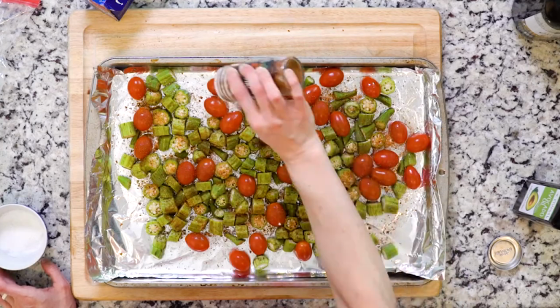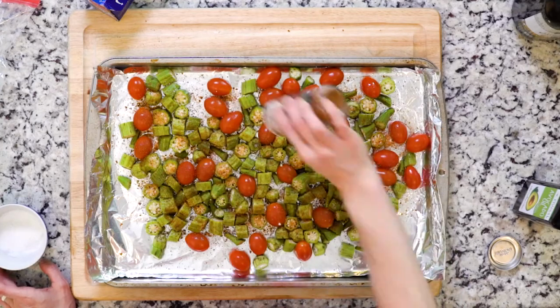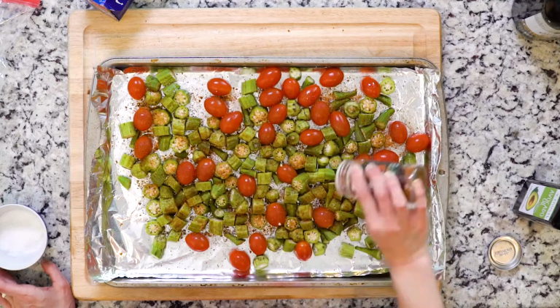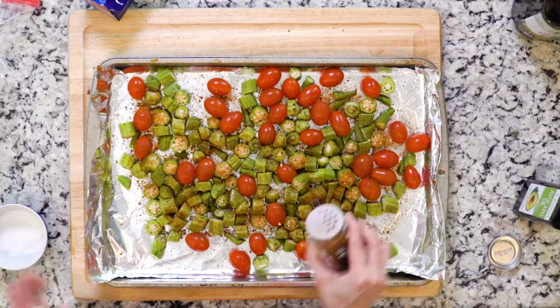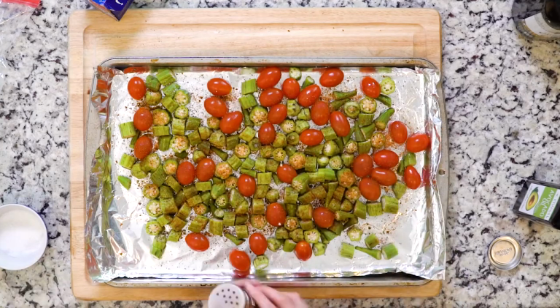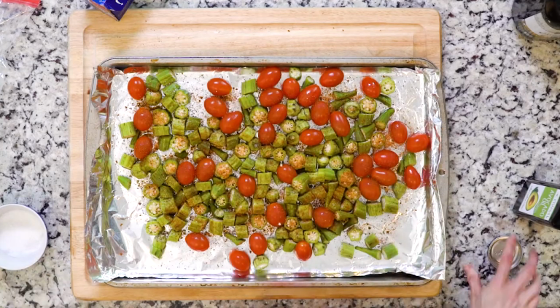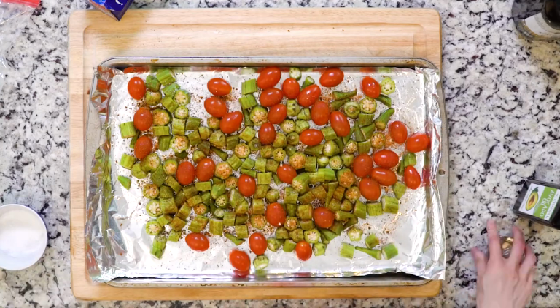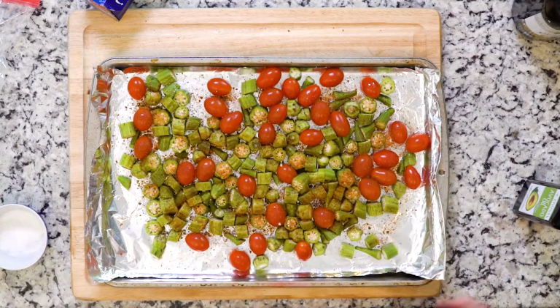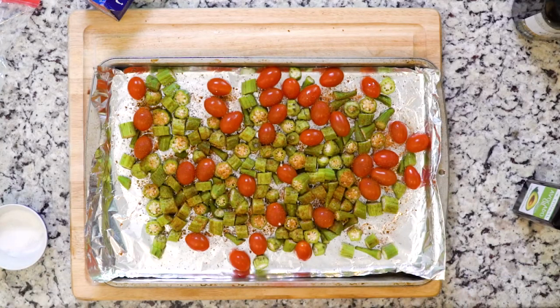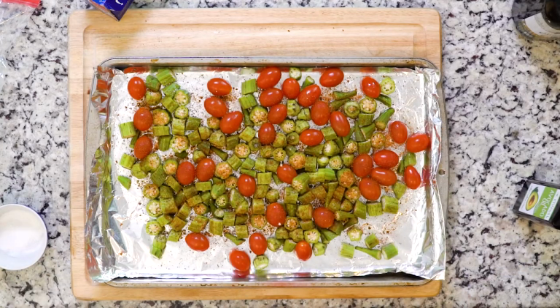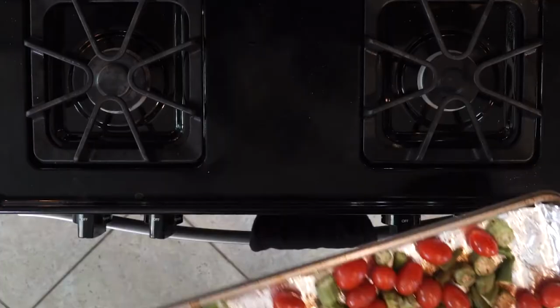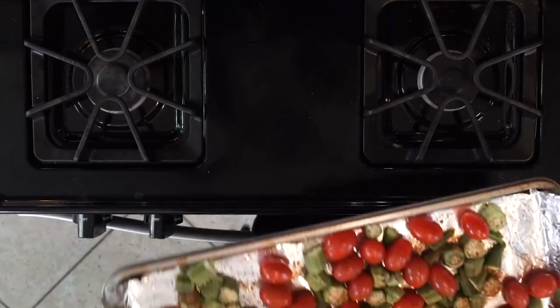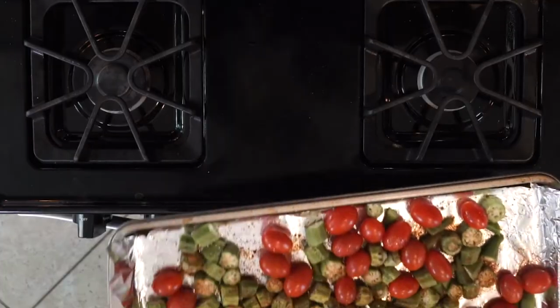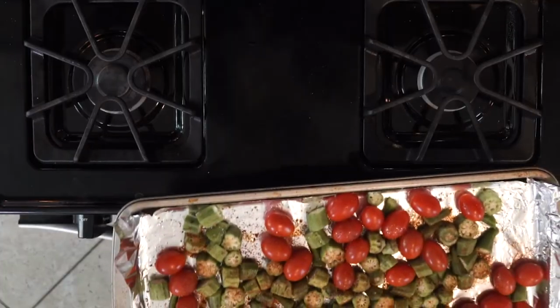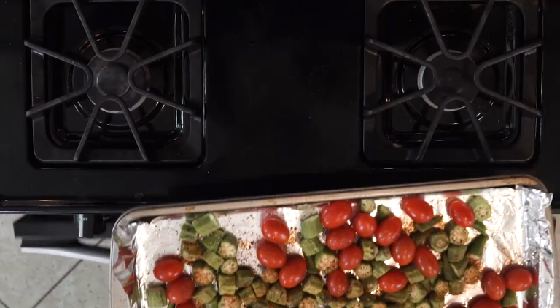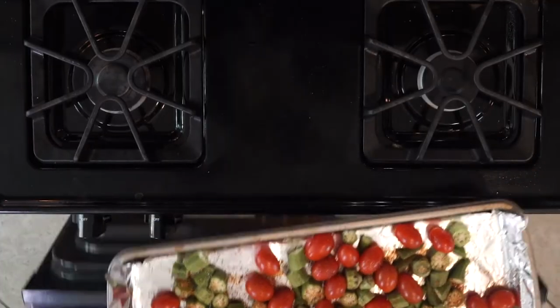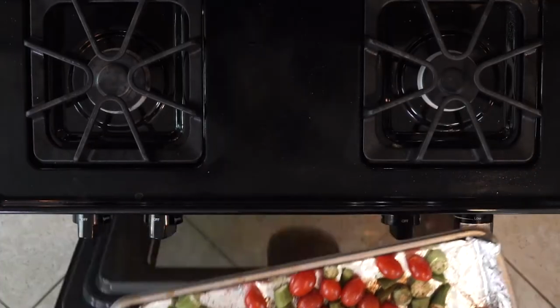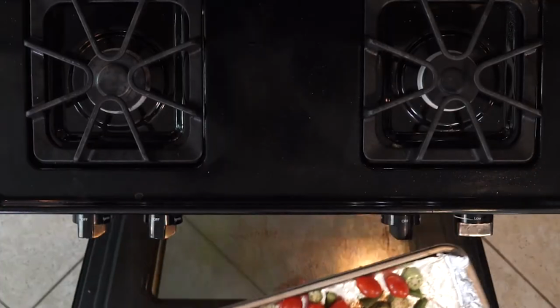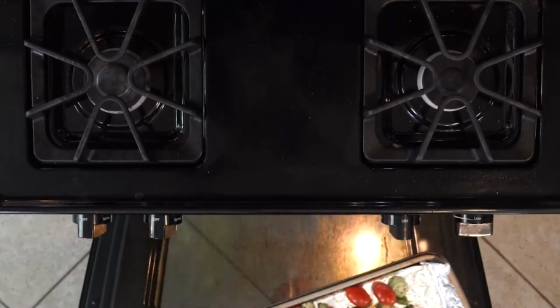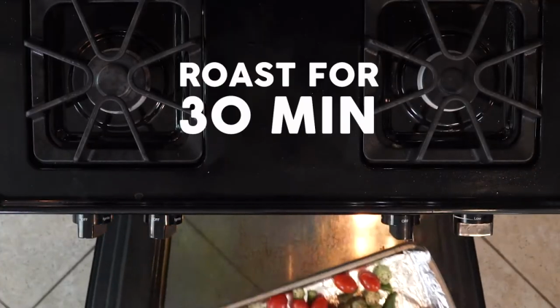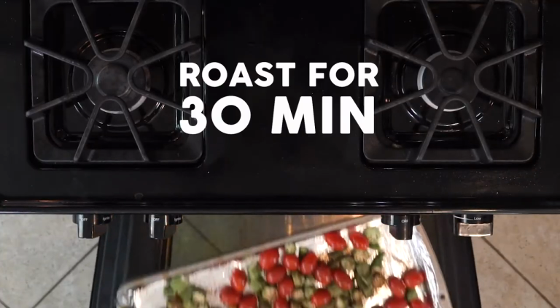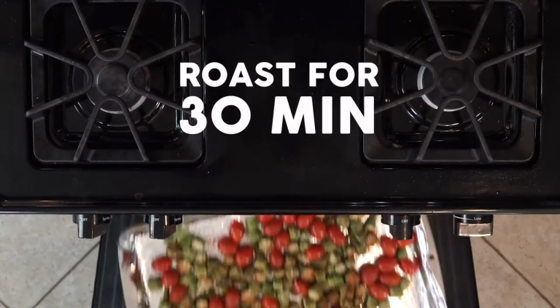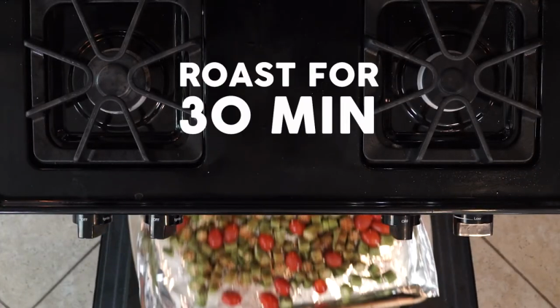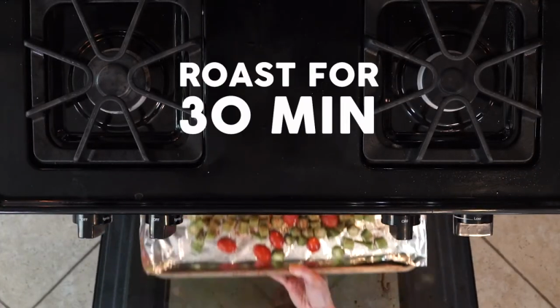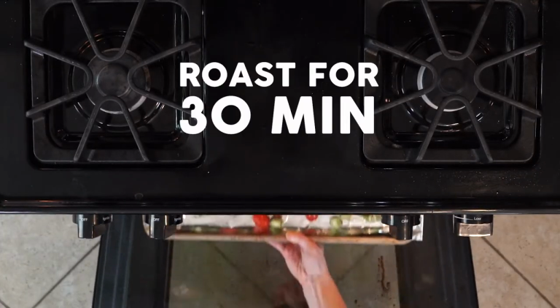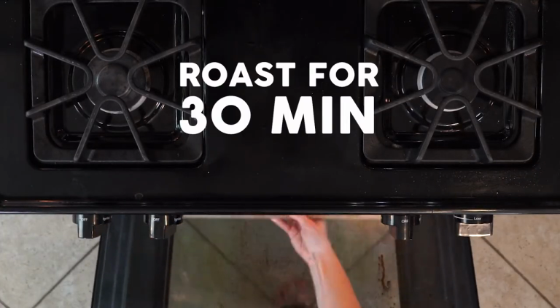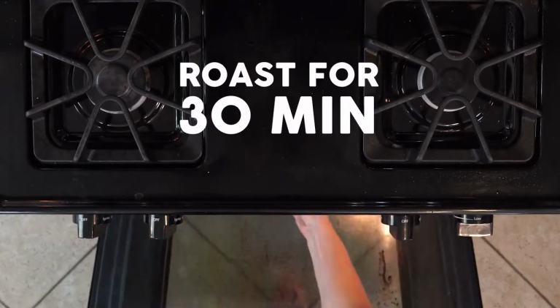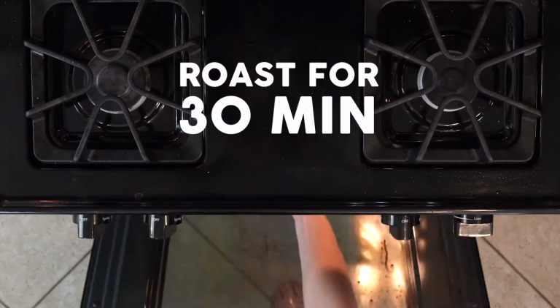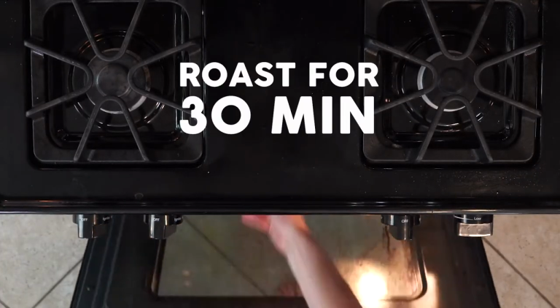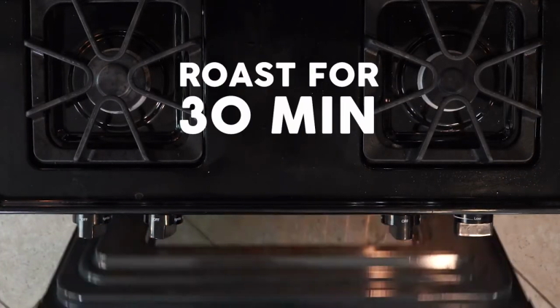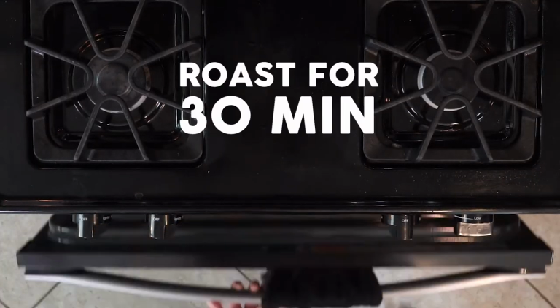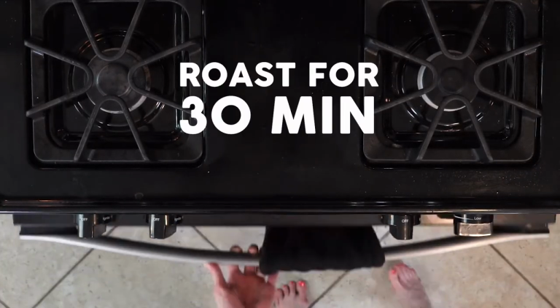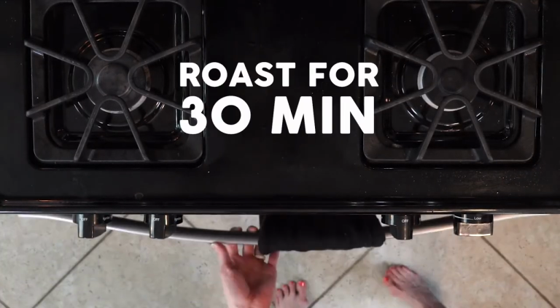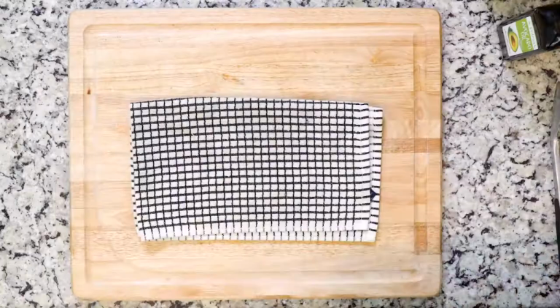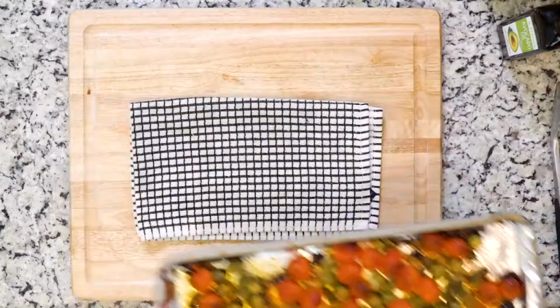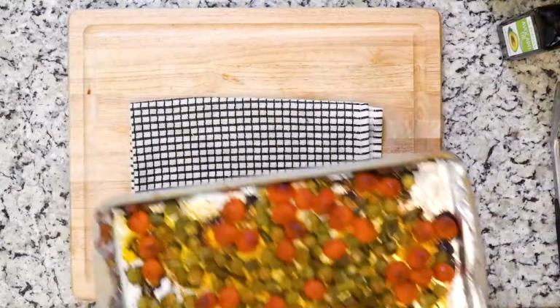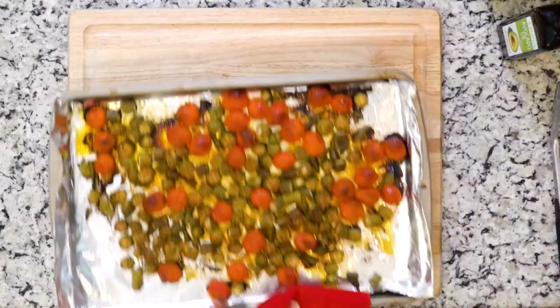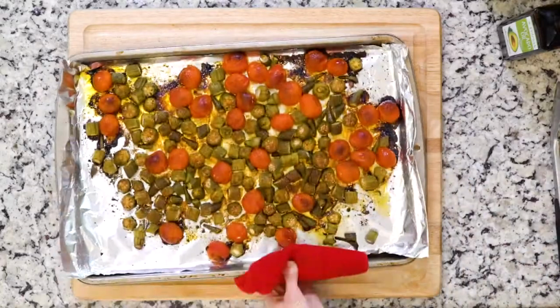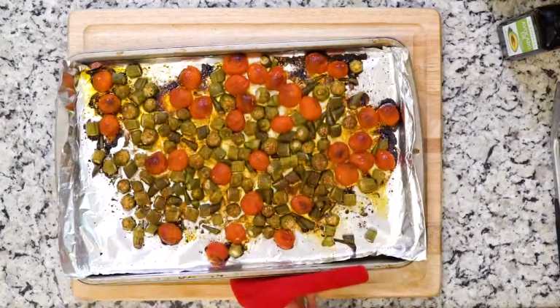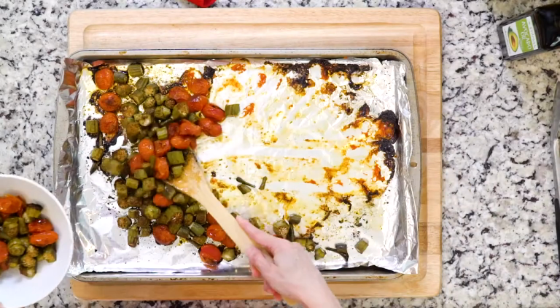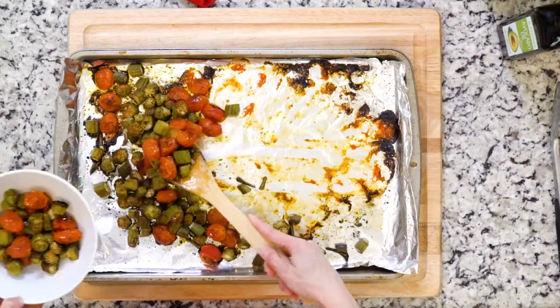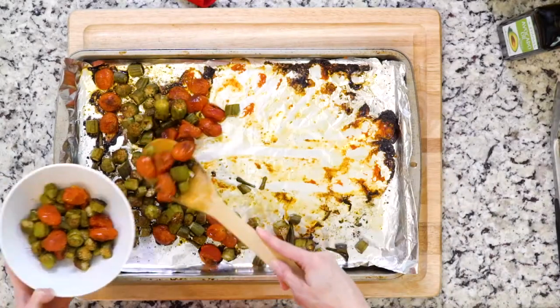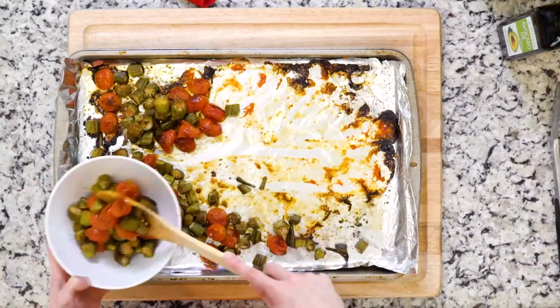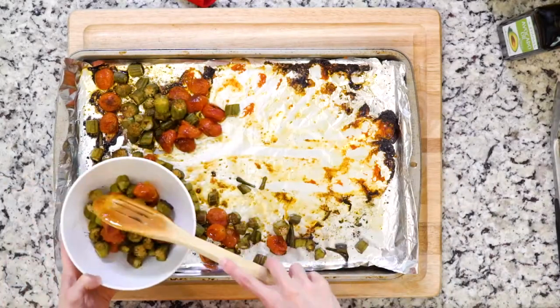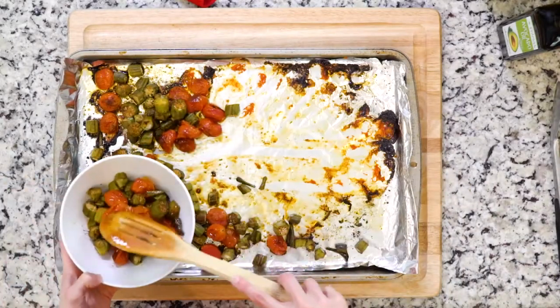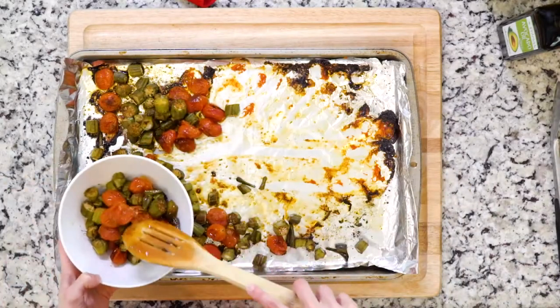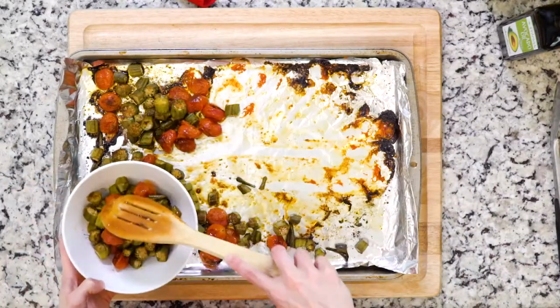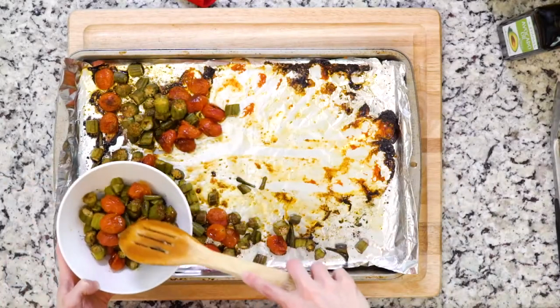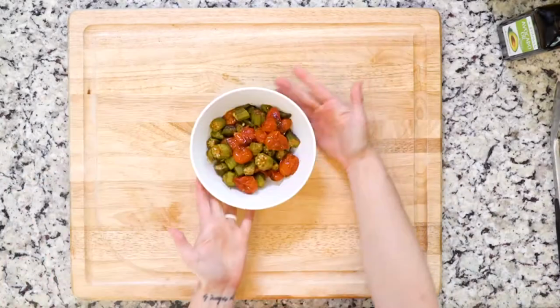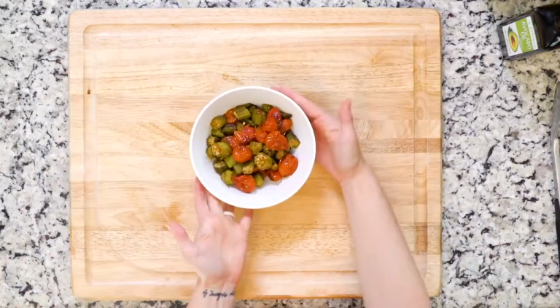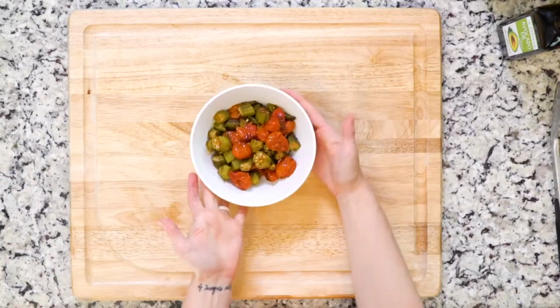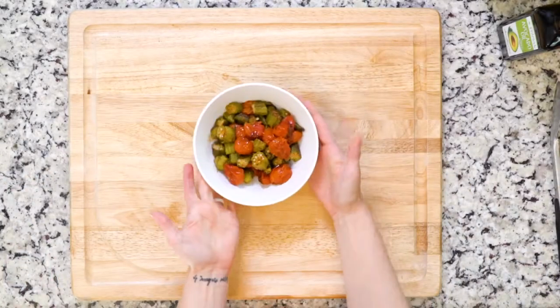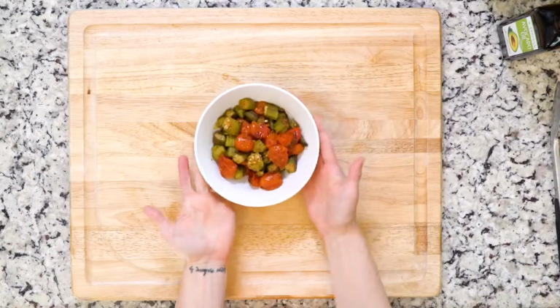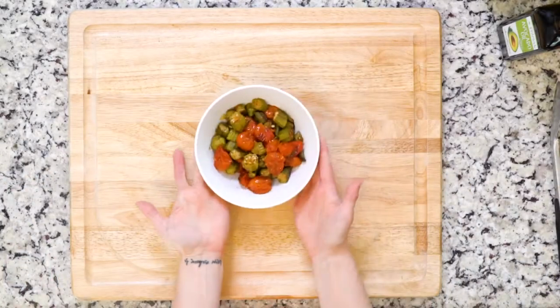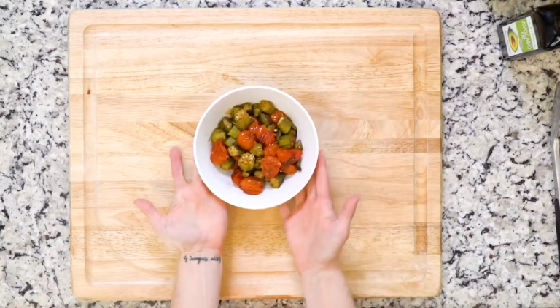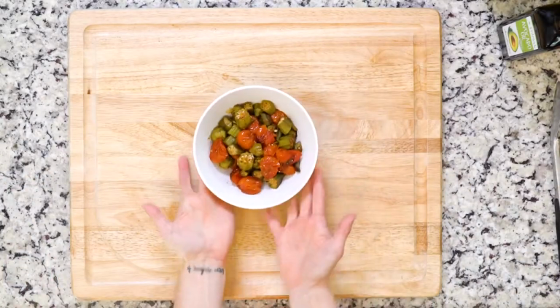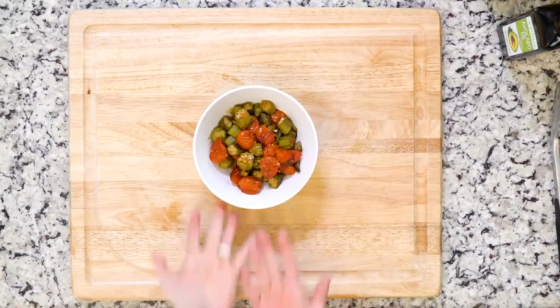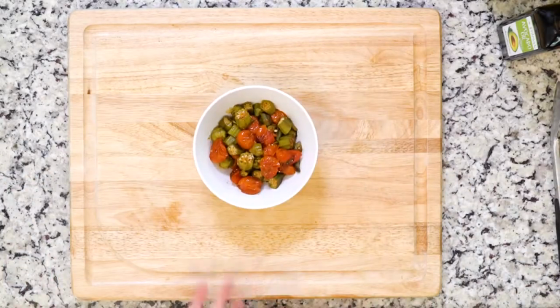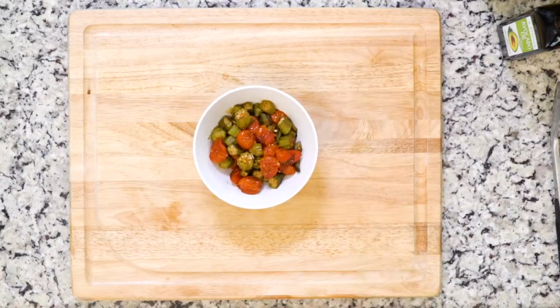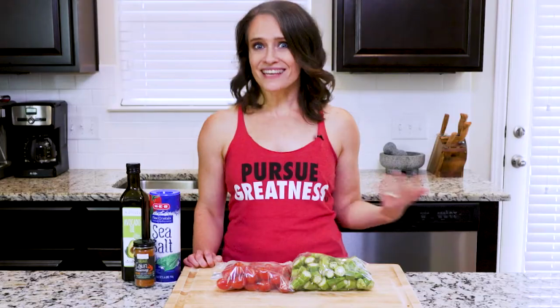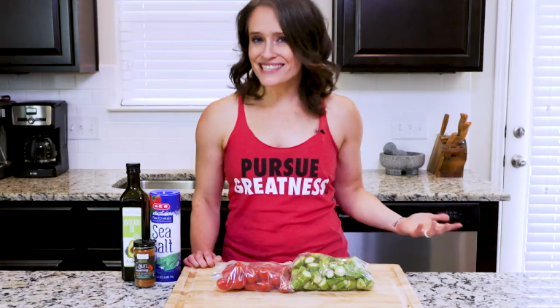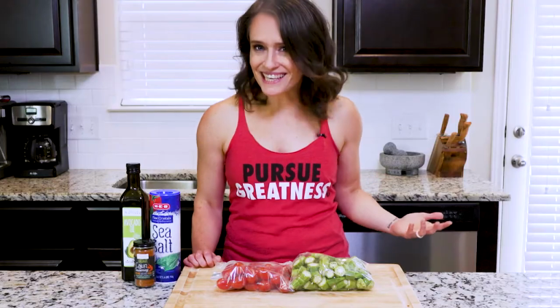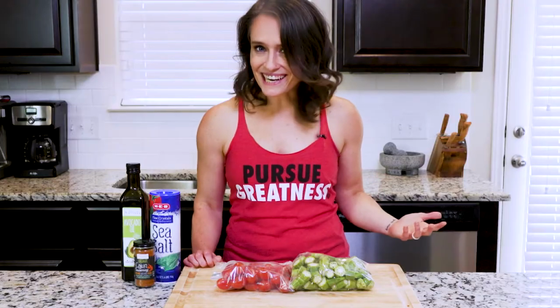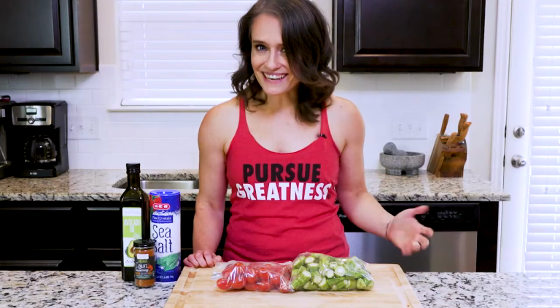Then you're gonna place the baking sheet in the oven and roast for 30 minutes or to your liking. Once roasted, smooth the veggies onto a plate or in a bowl and let's get eating.